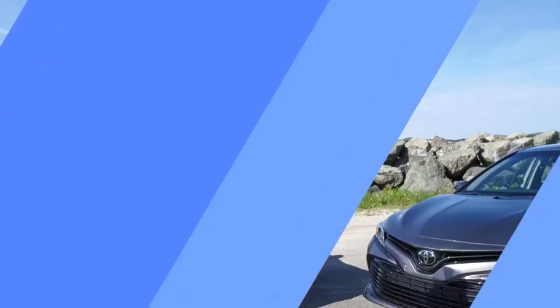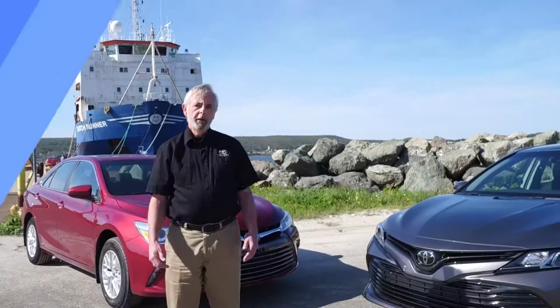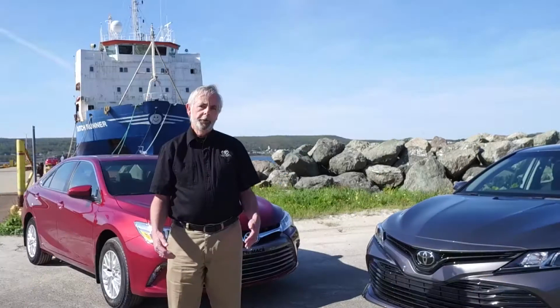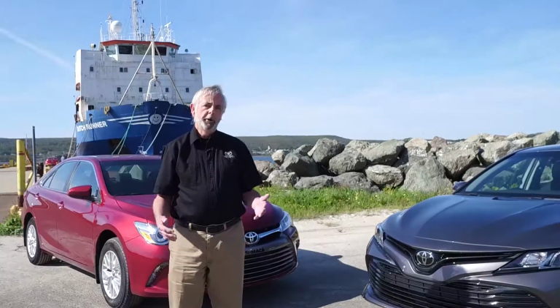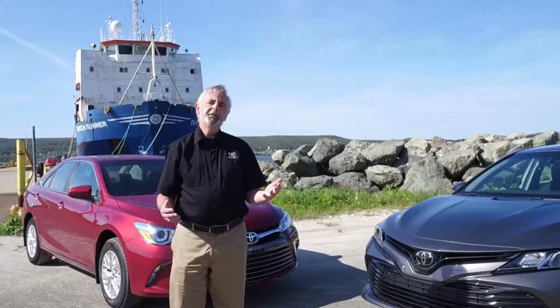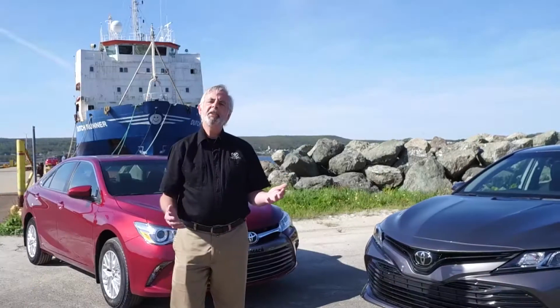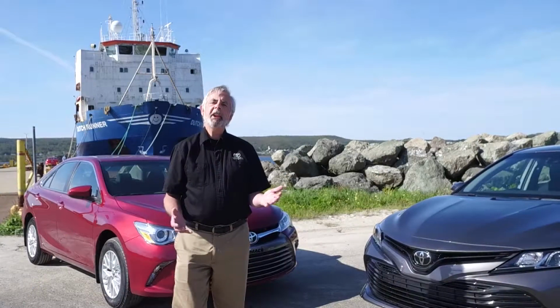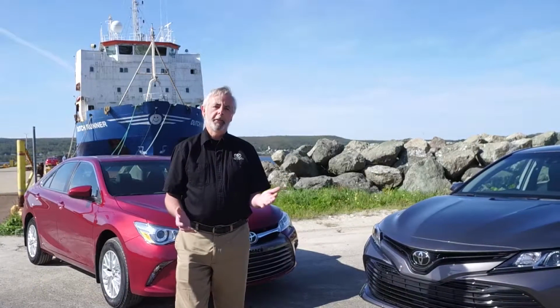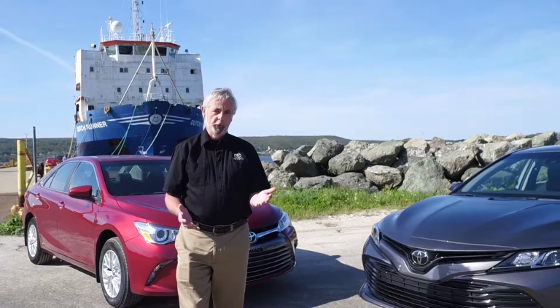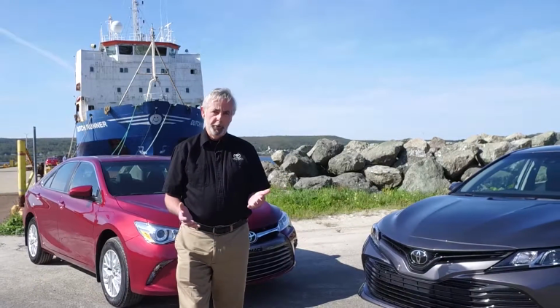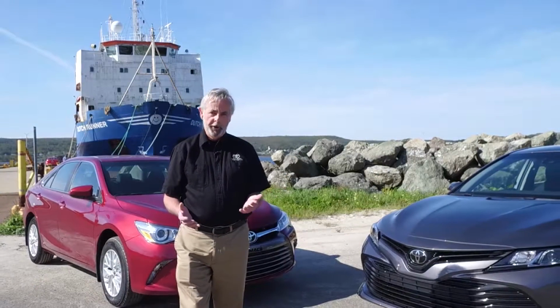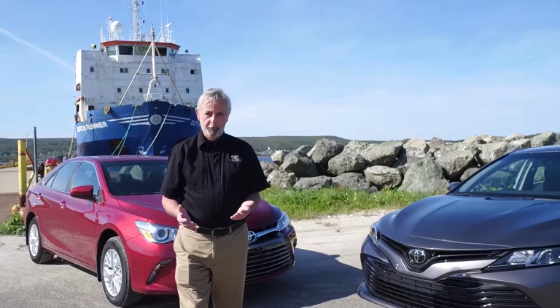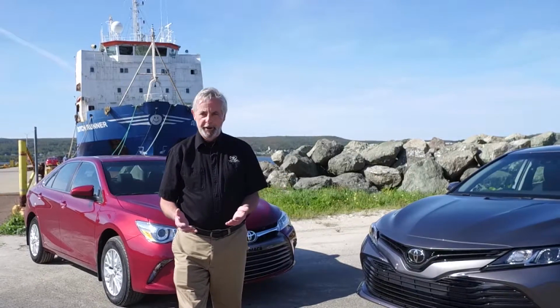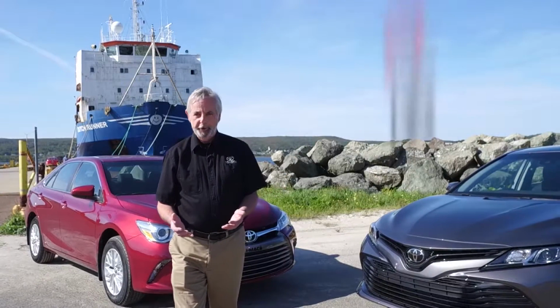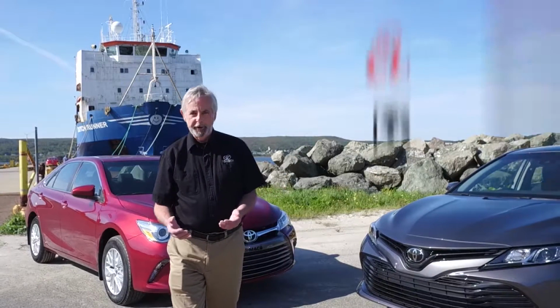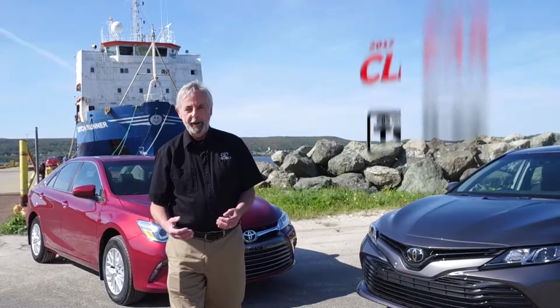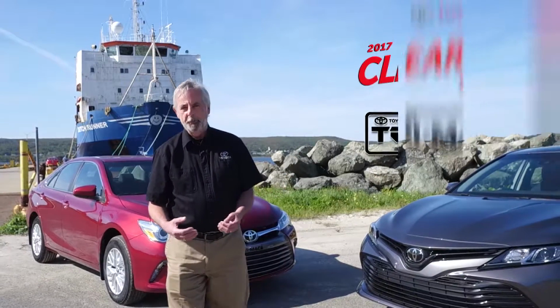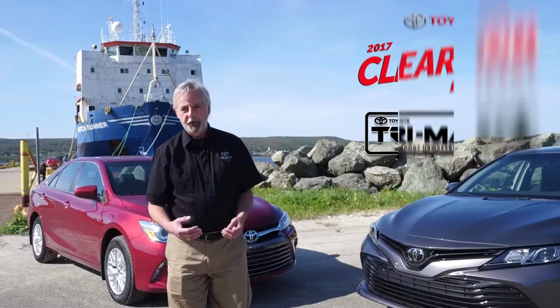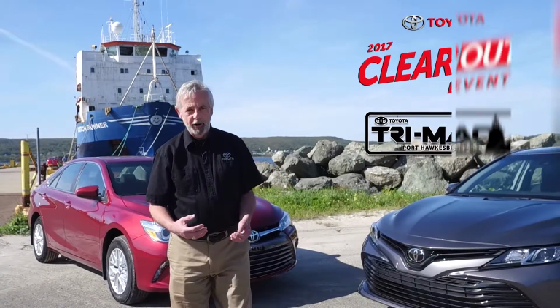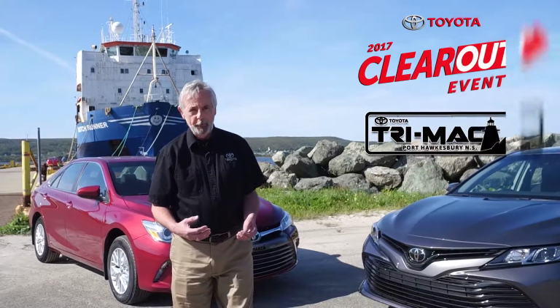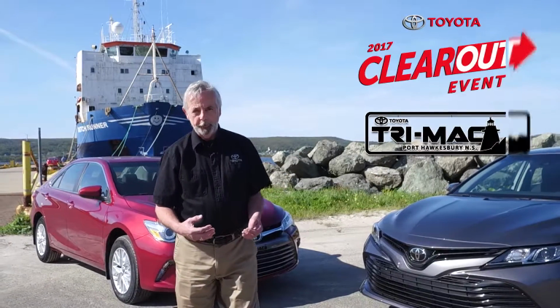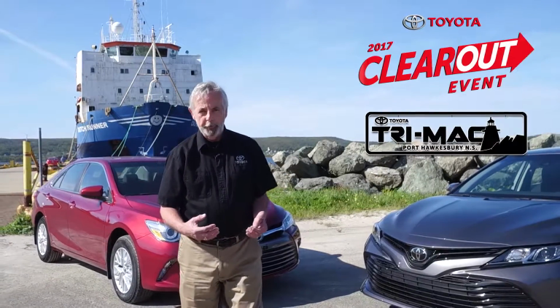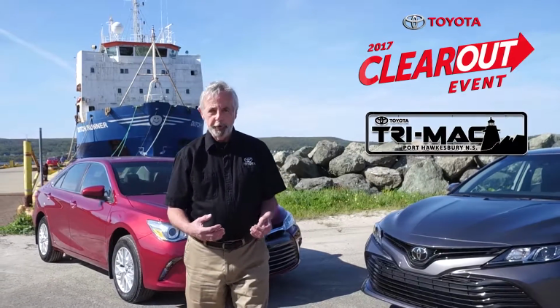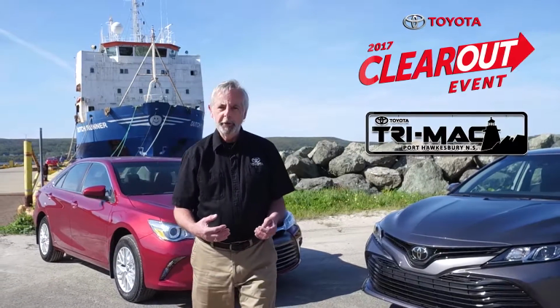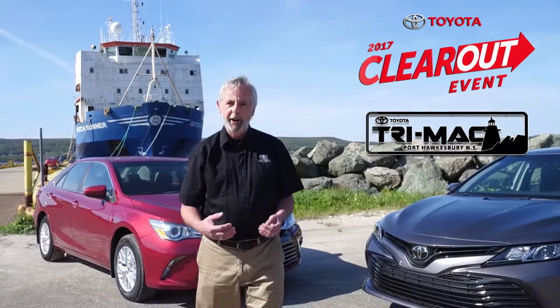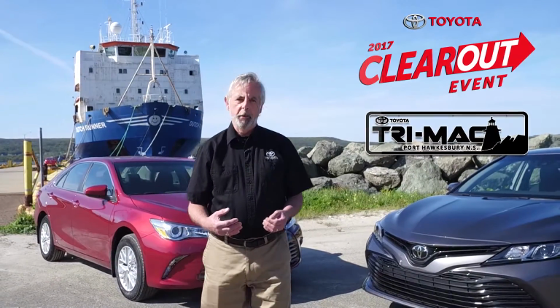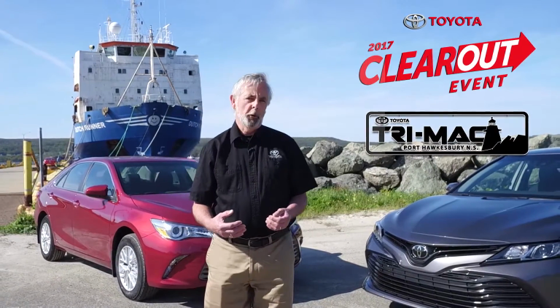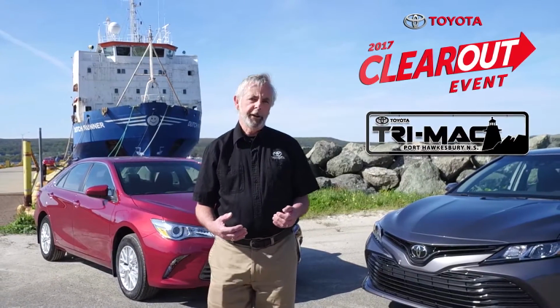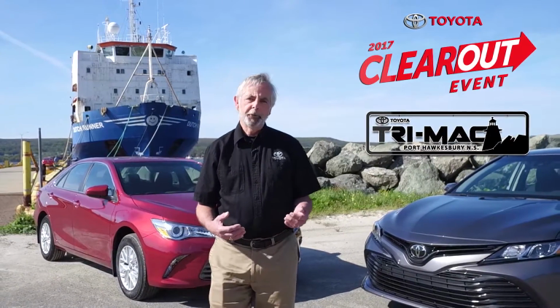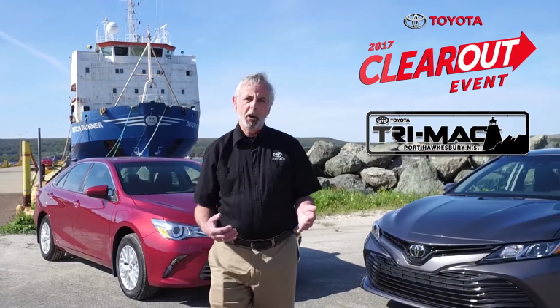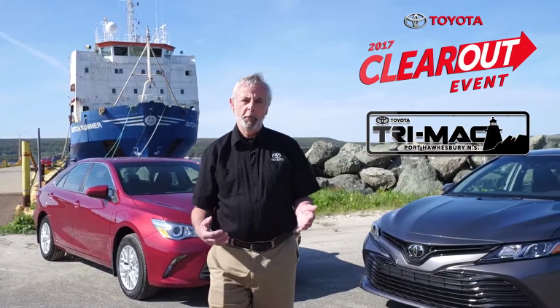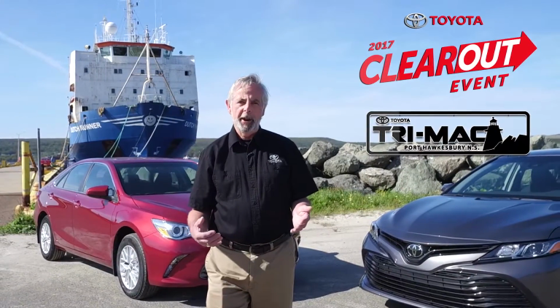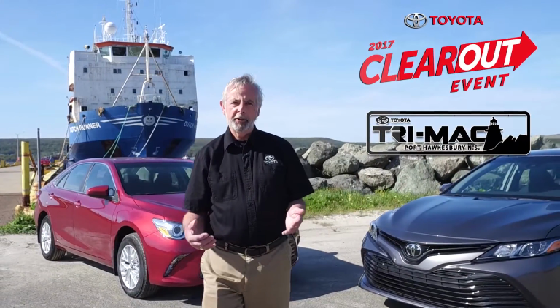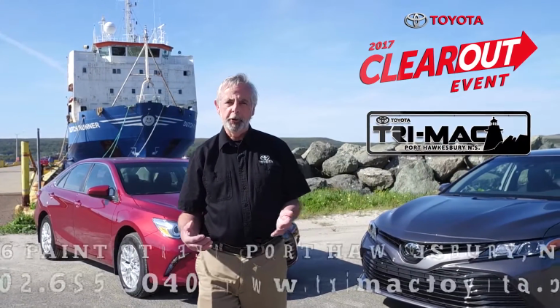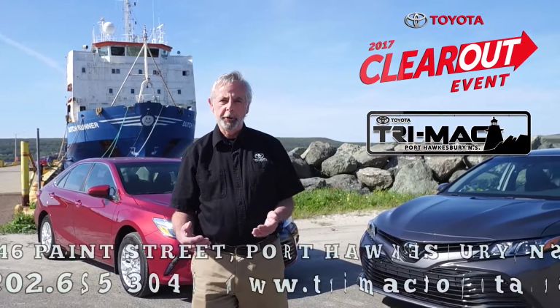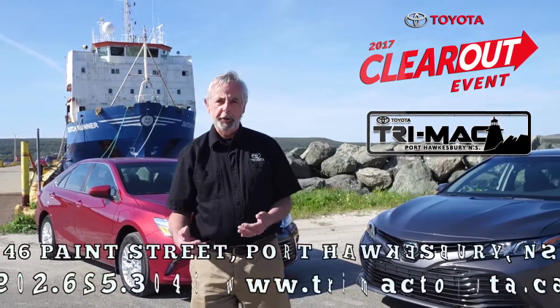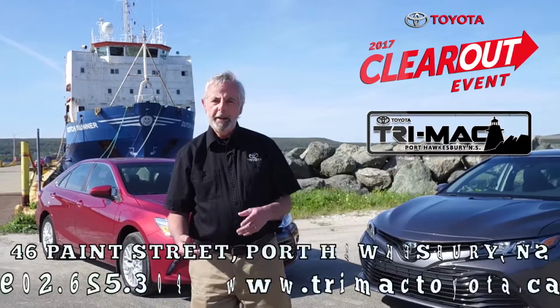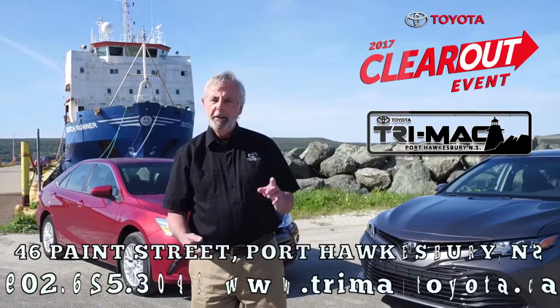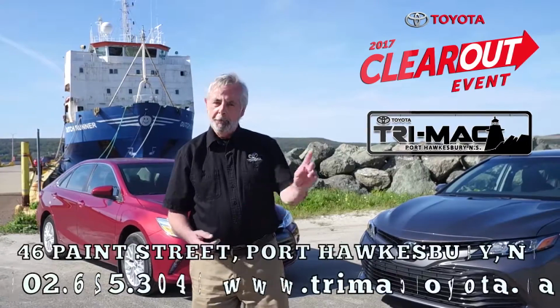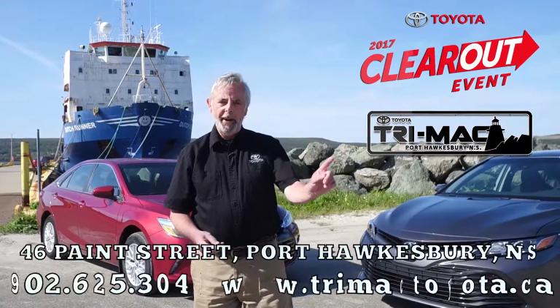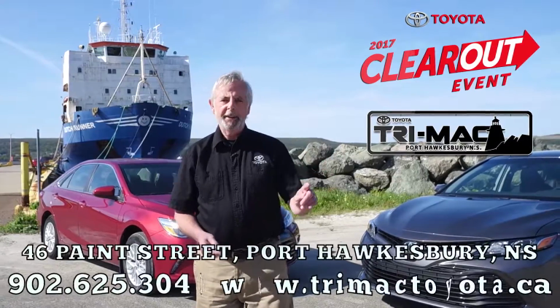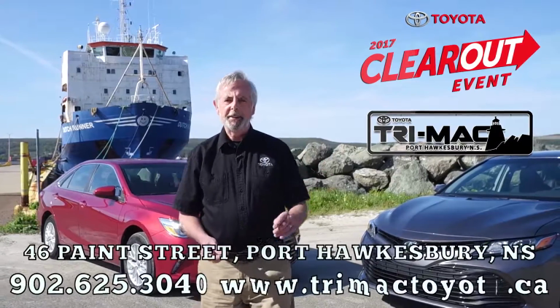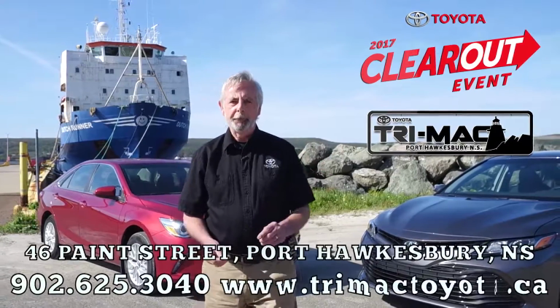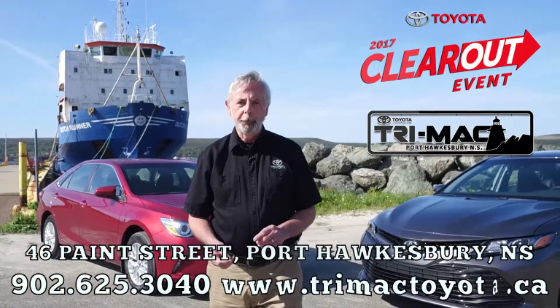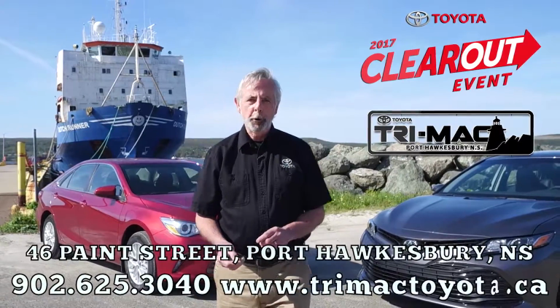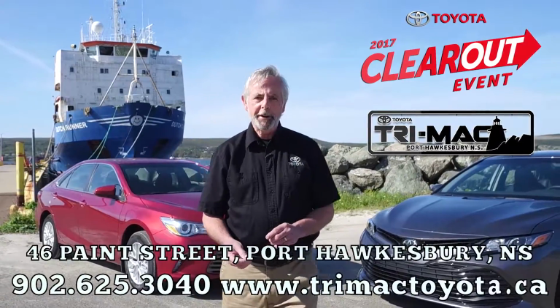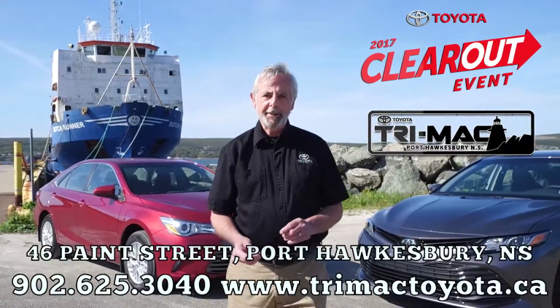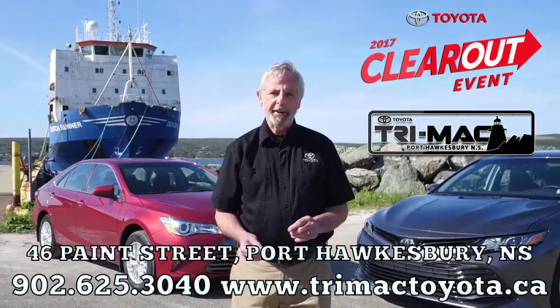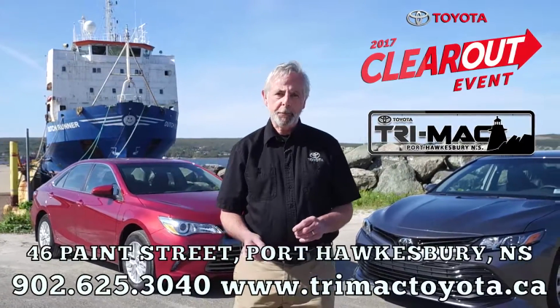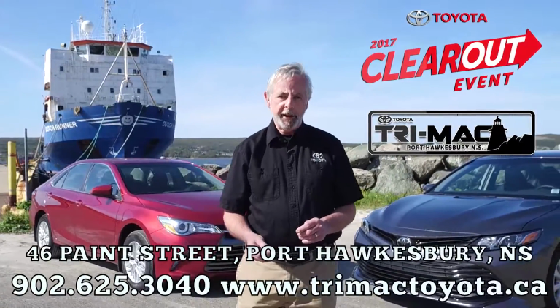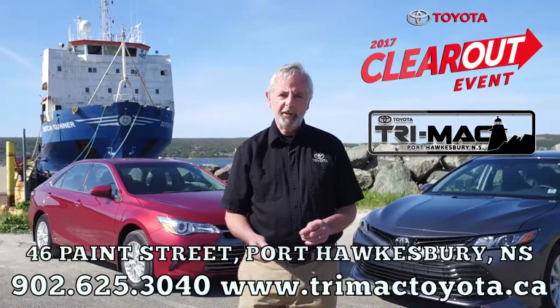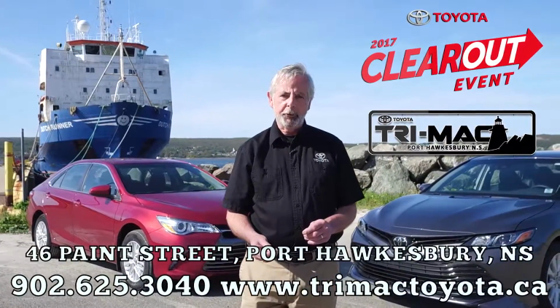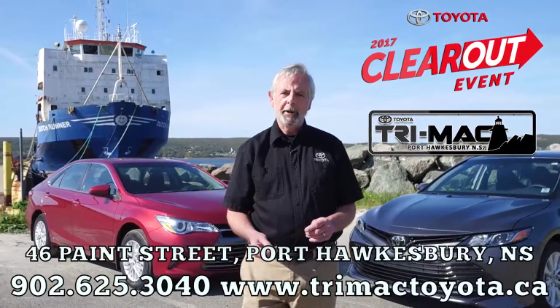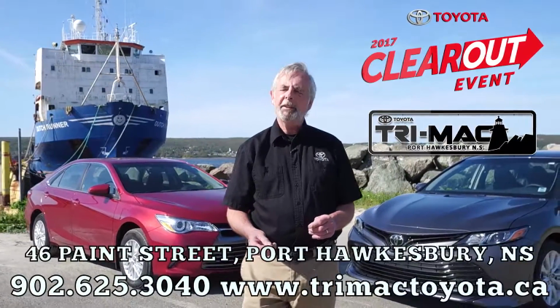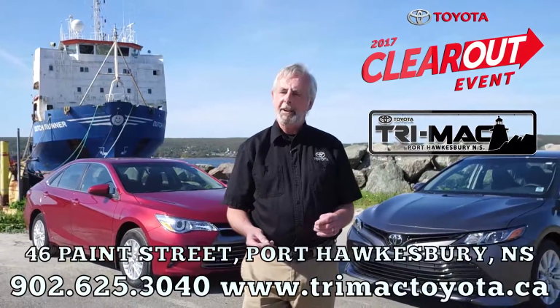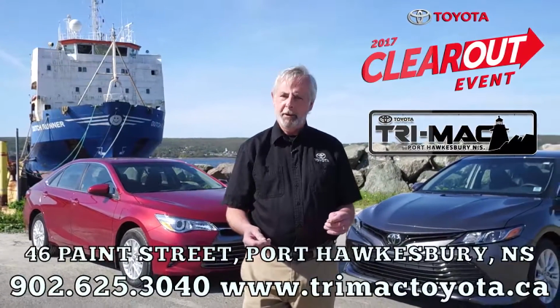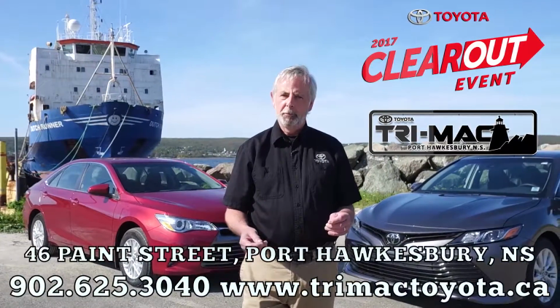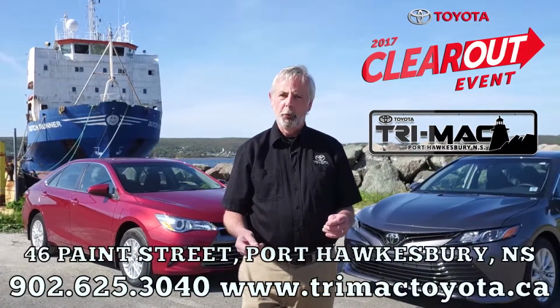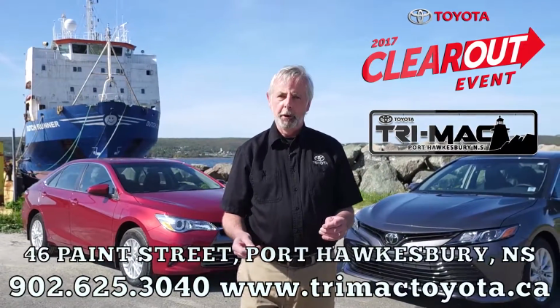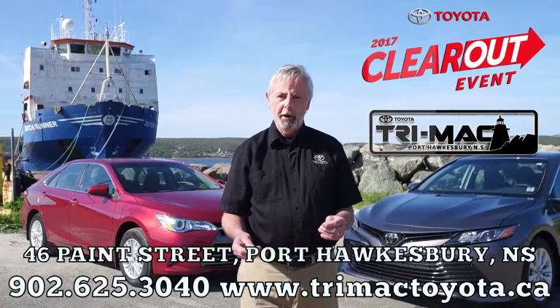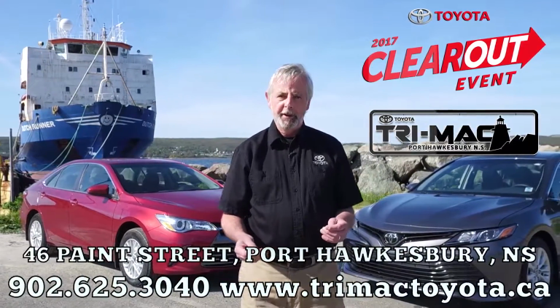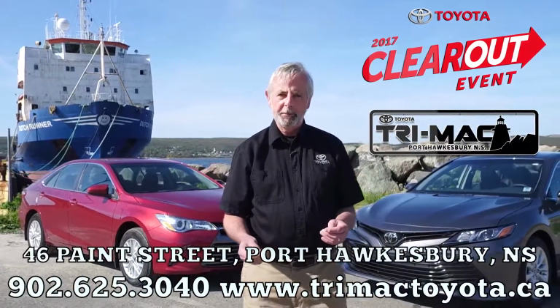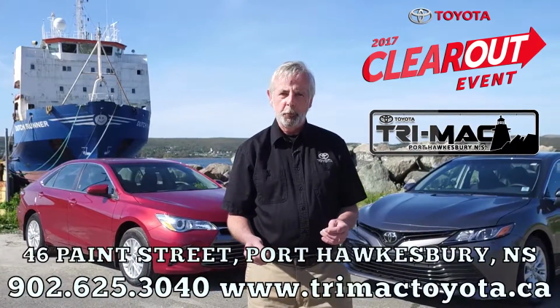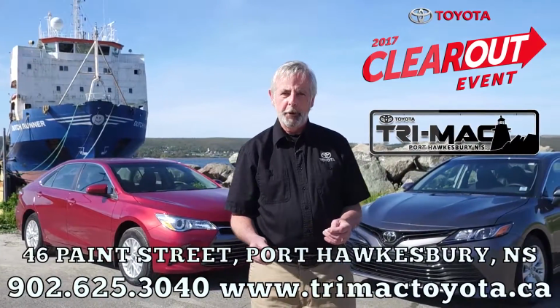There's never been a better time to shop for a new Camry at Trimac Toyota. Find us at 46 Payne Street in Port Hawksbury.